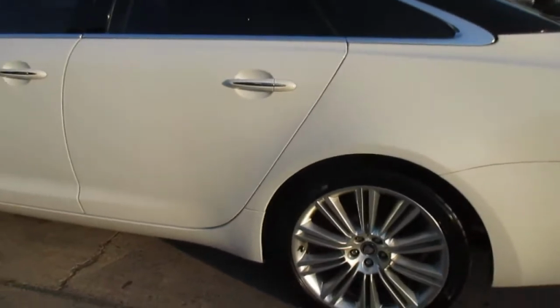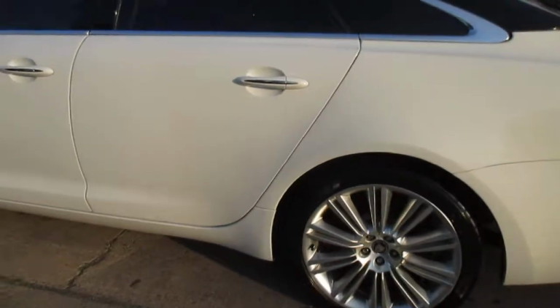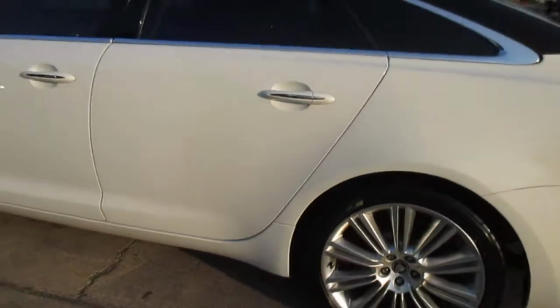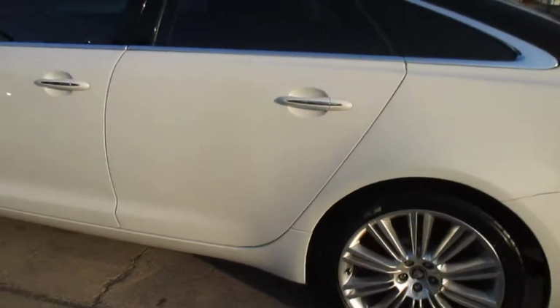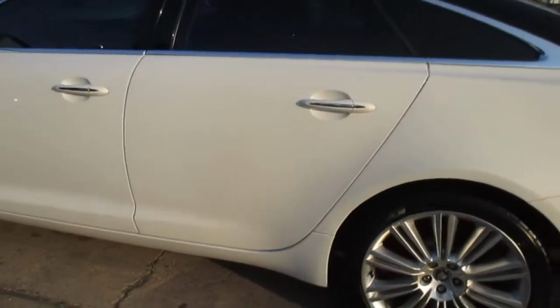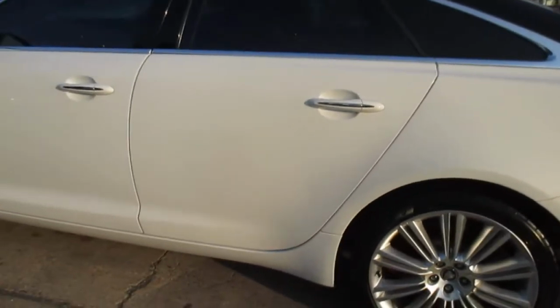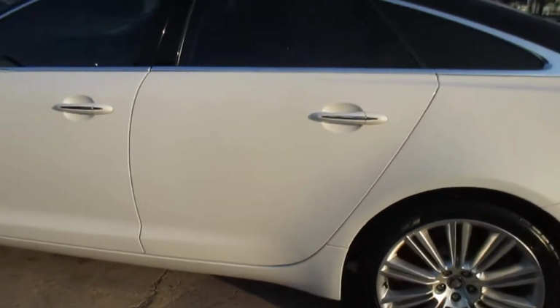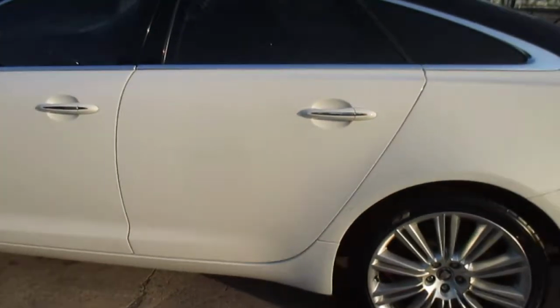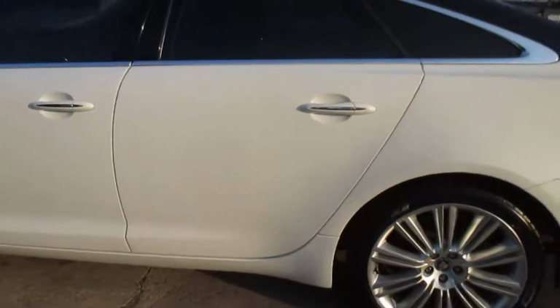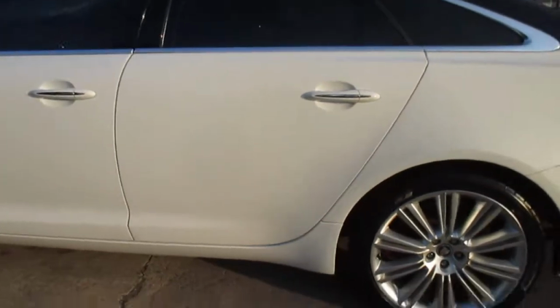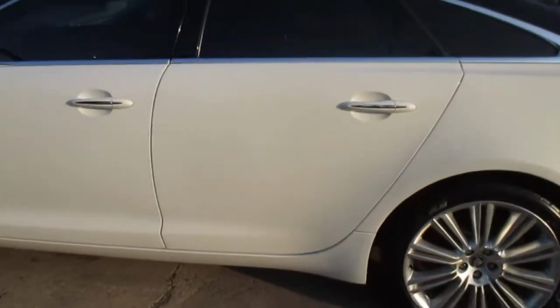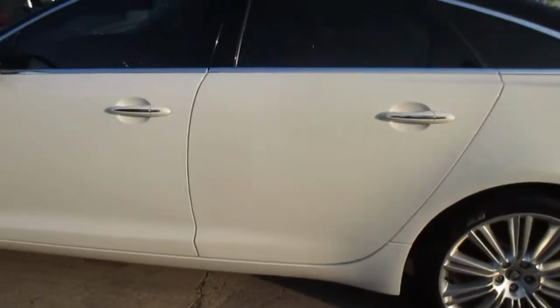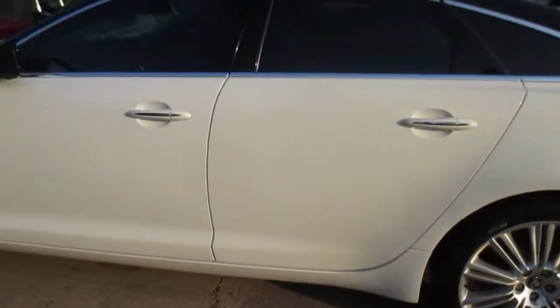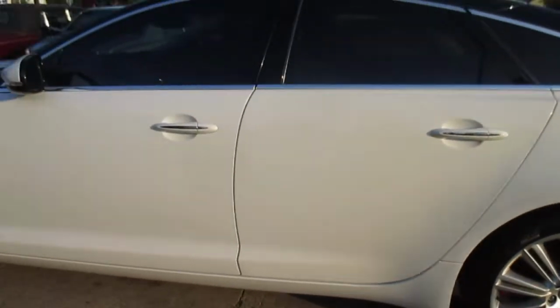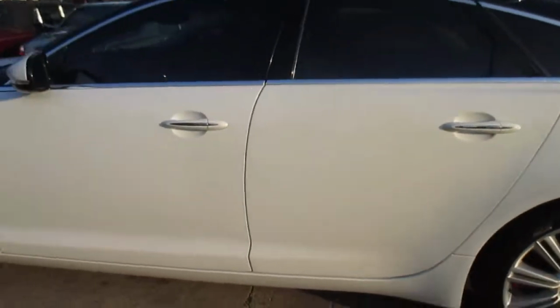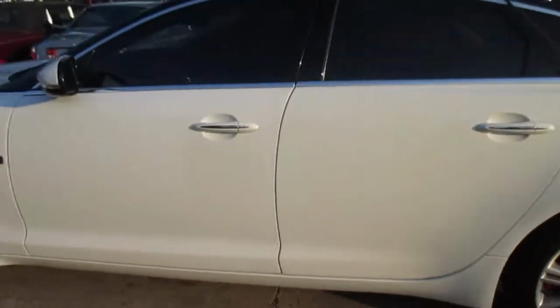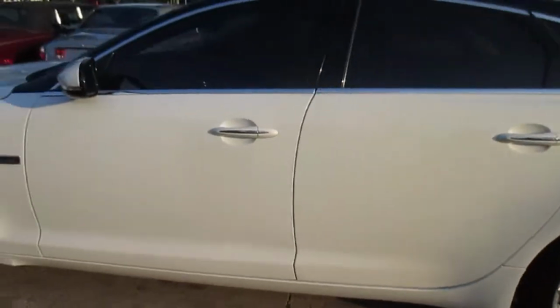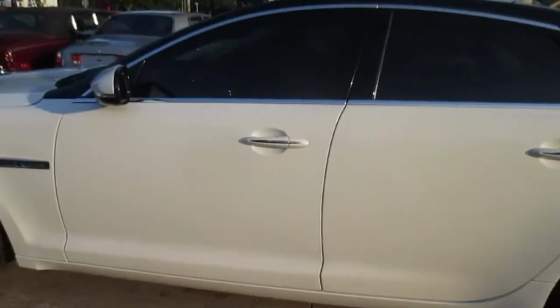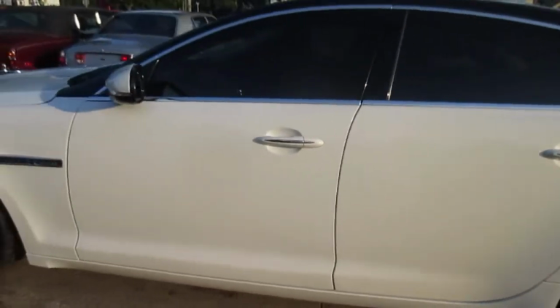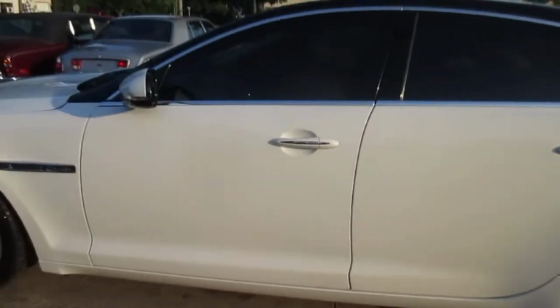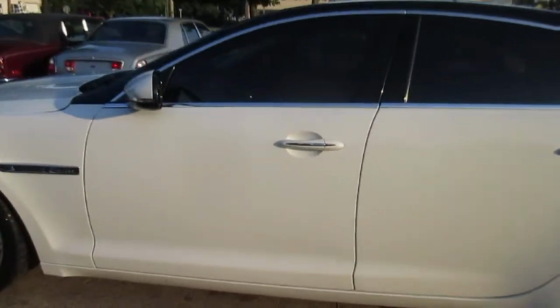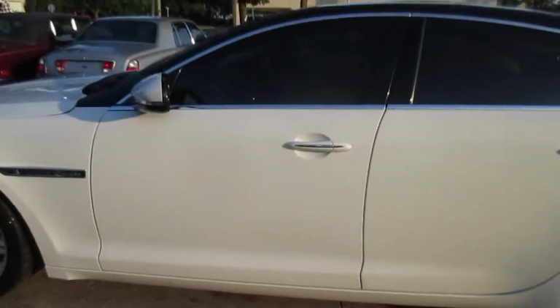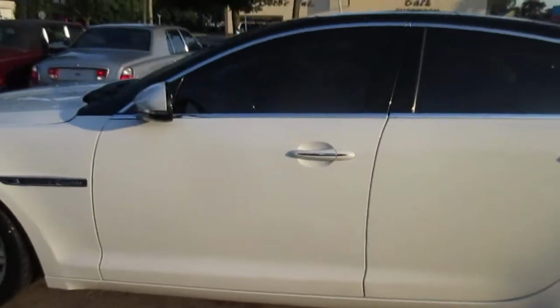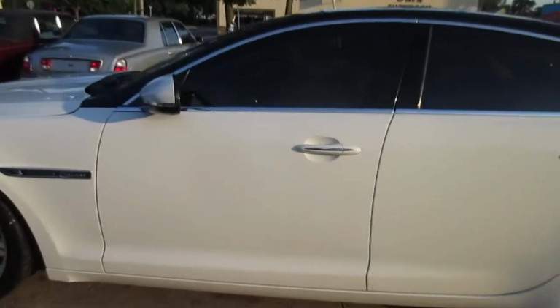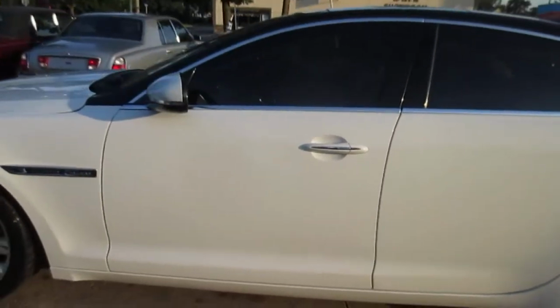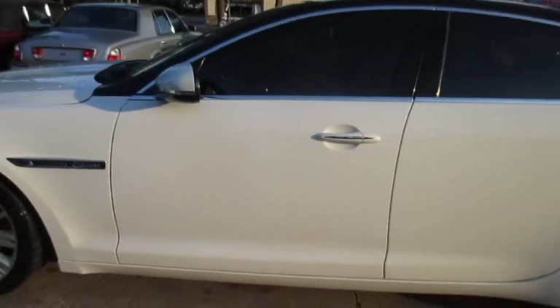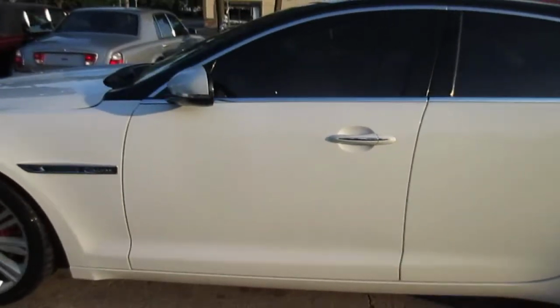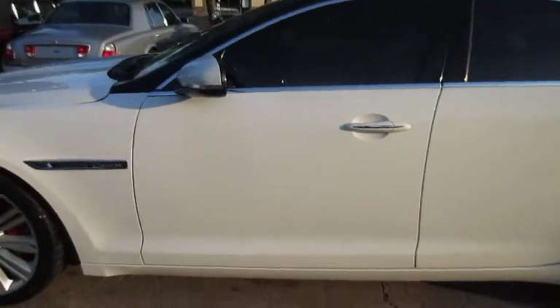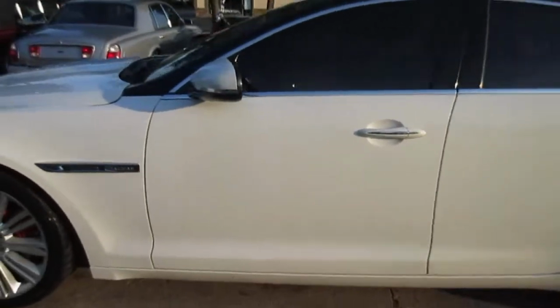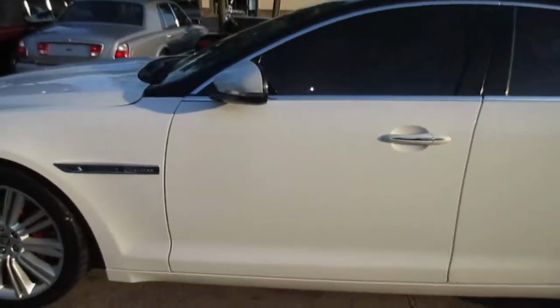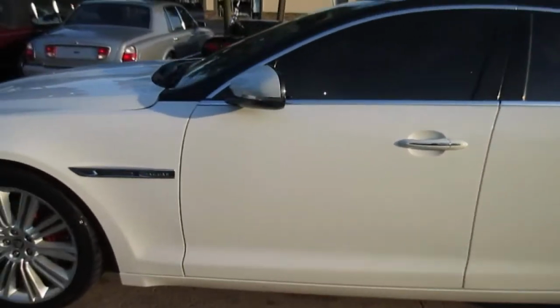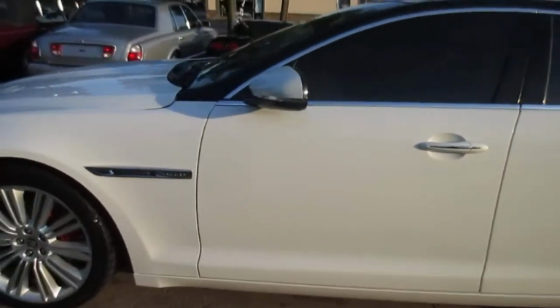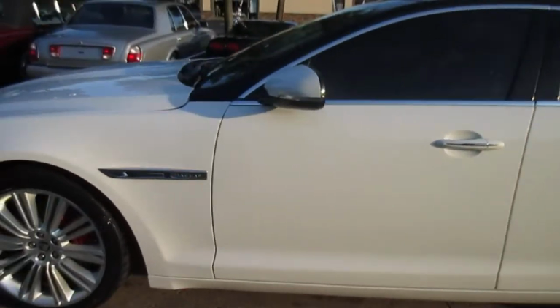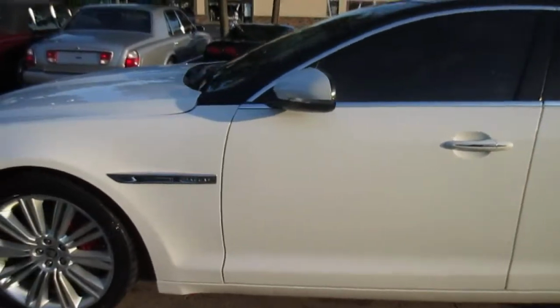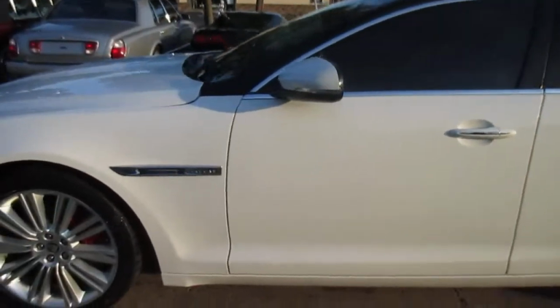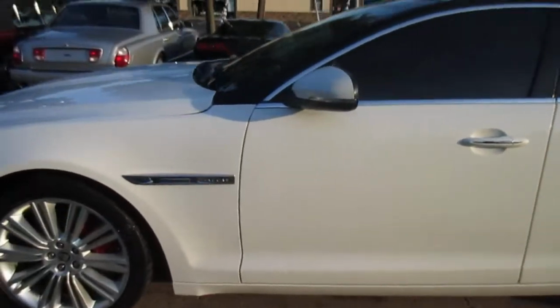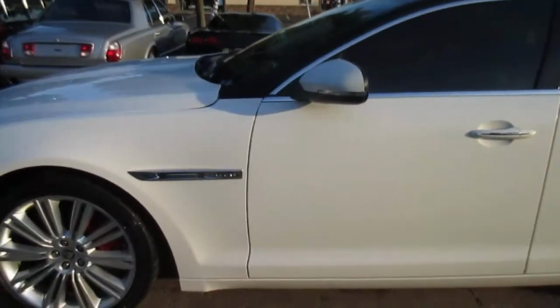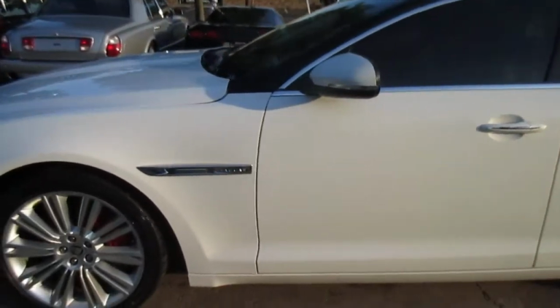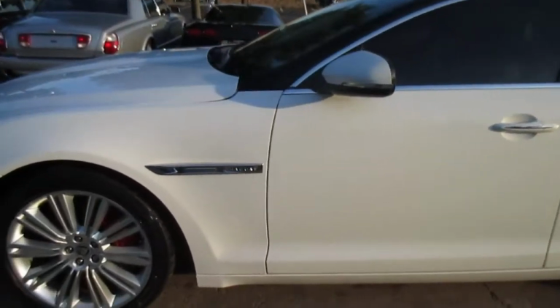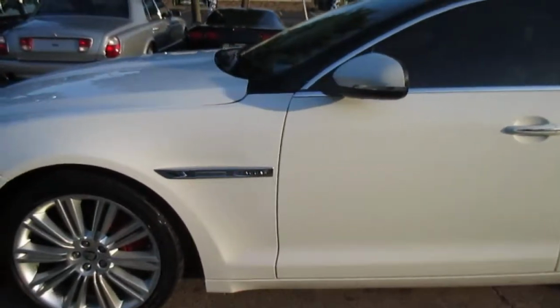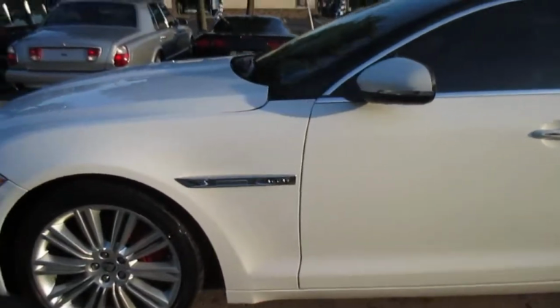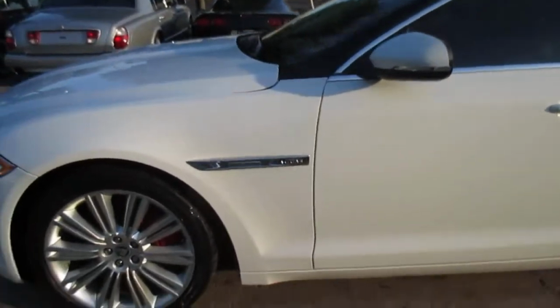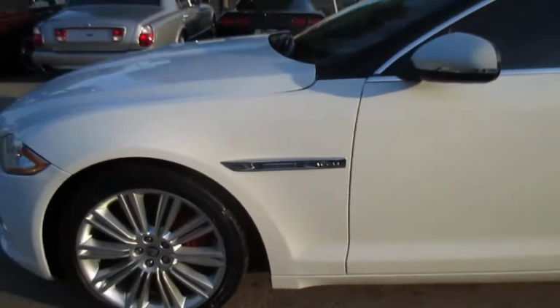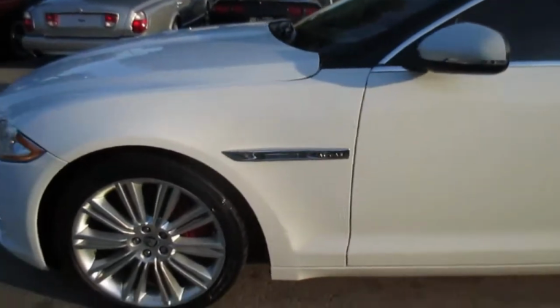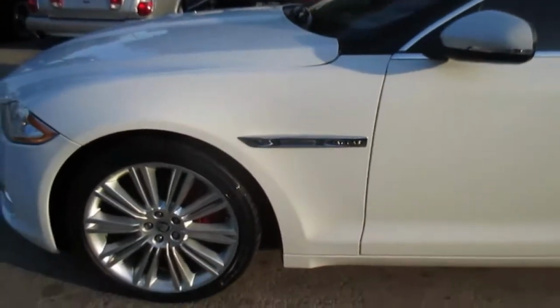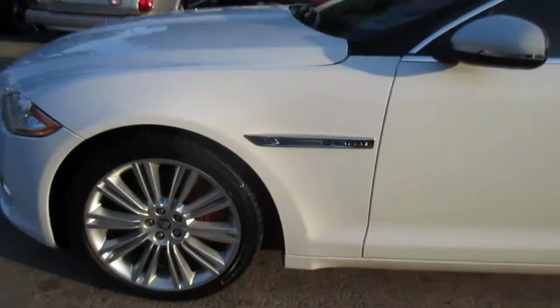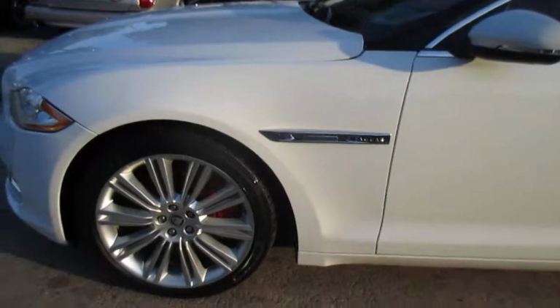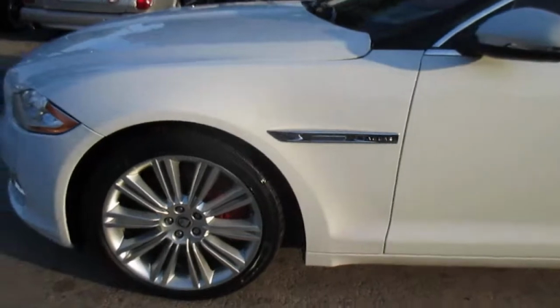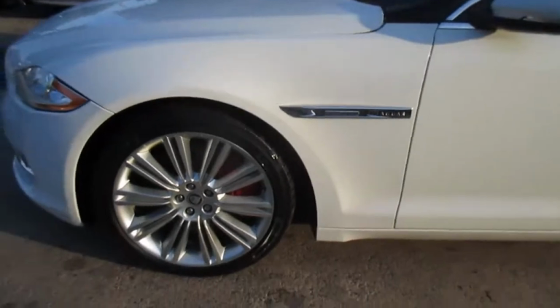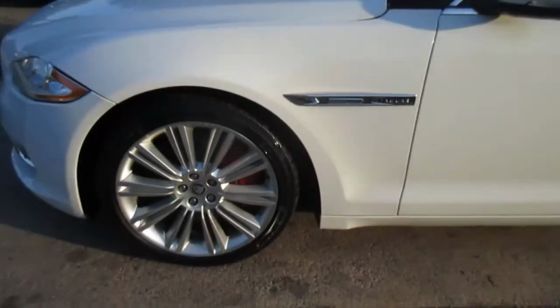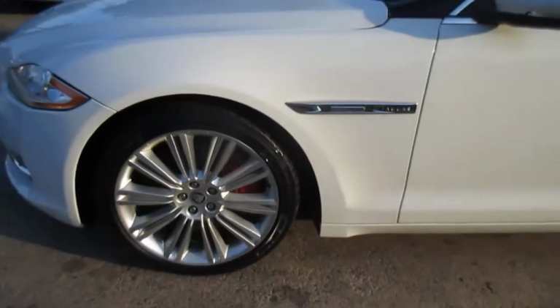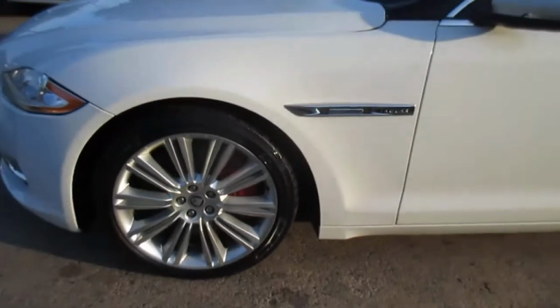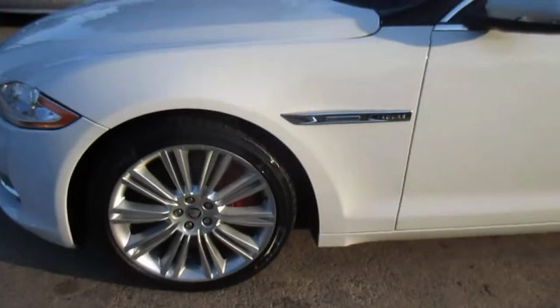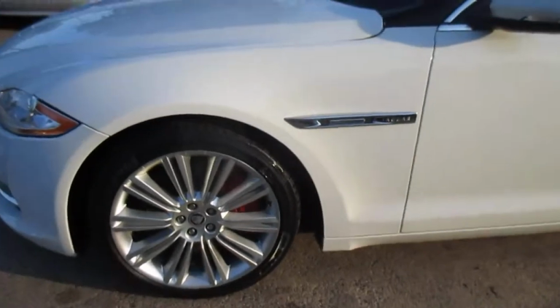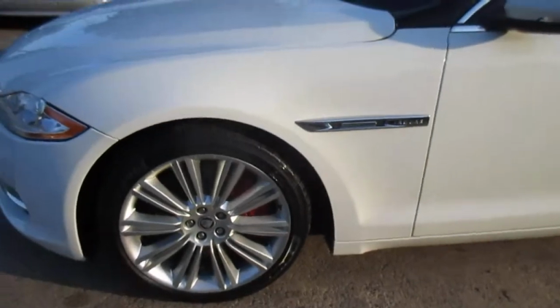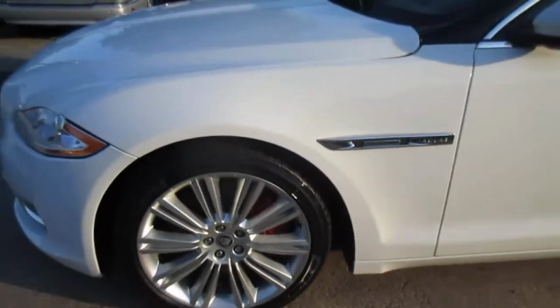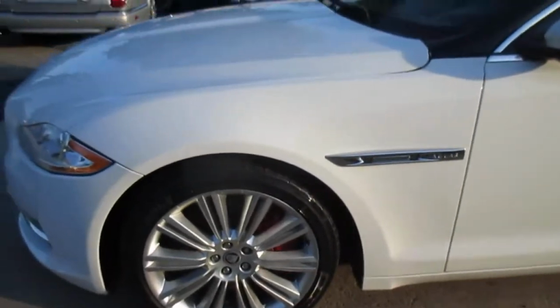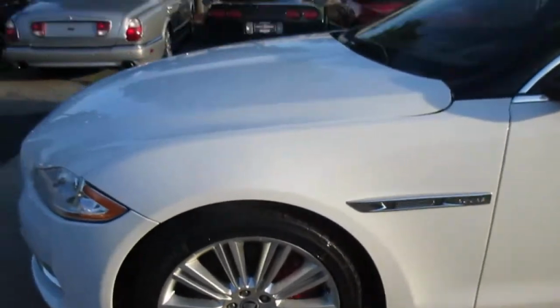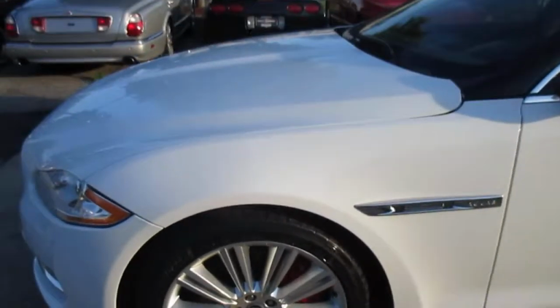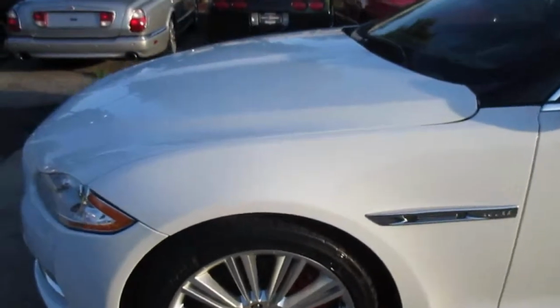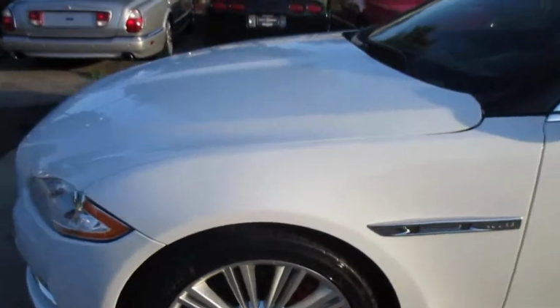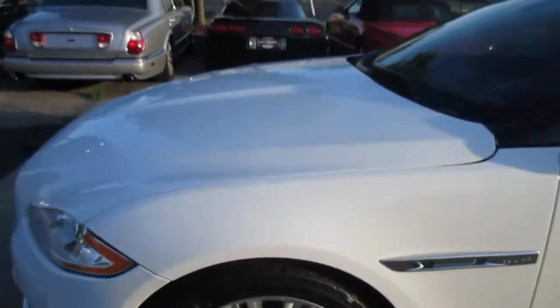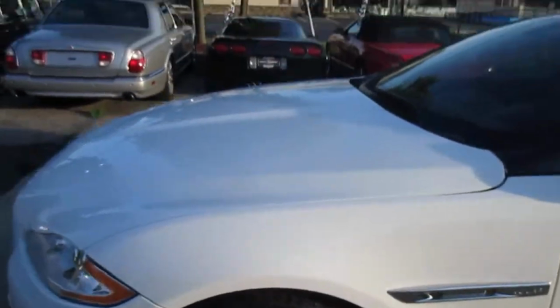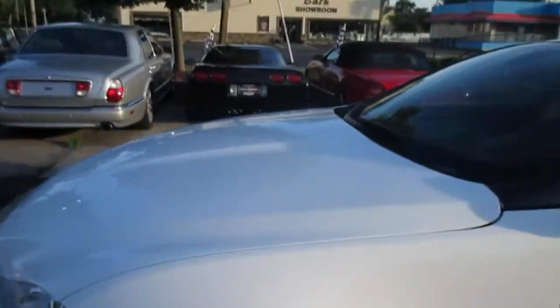Got a set of Dunlops on it. It's got the red calipers. The wheels are in nice shape.